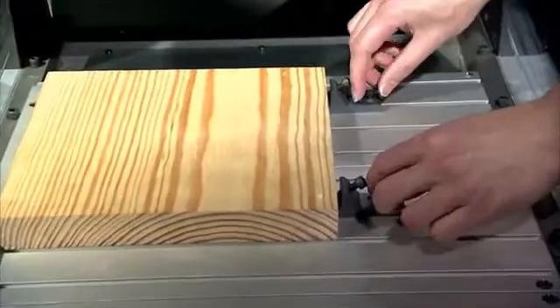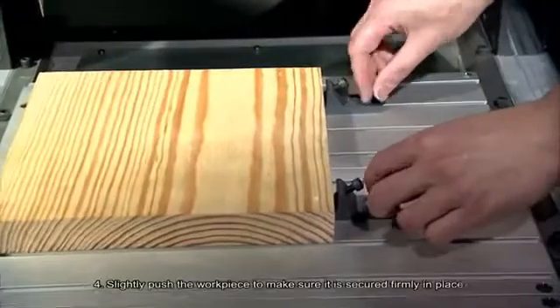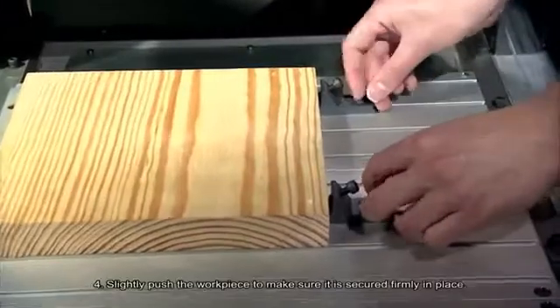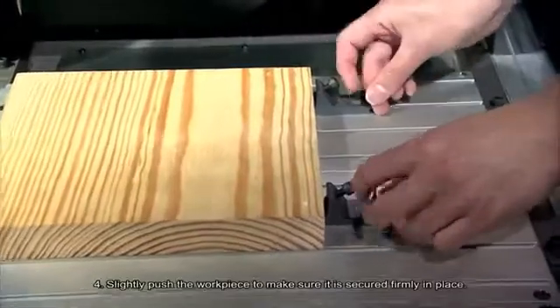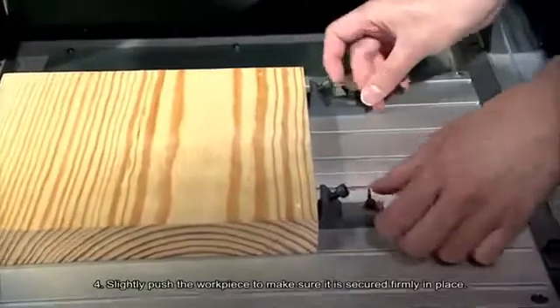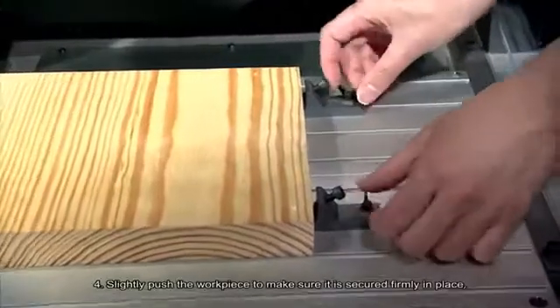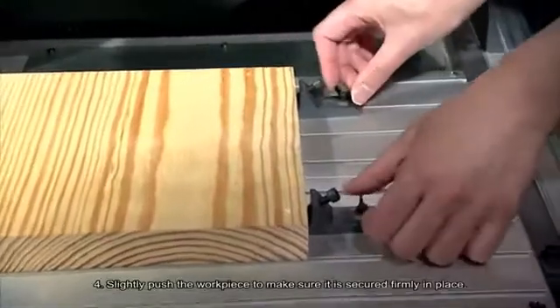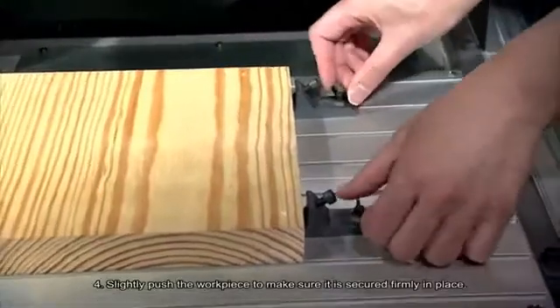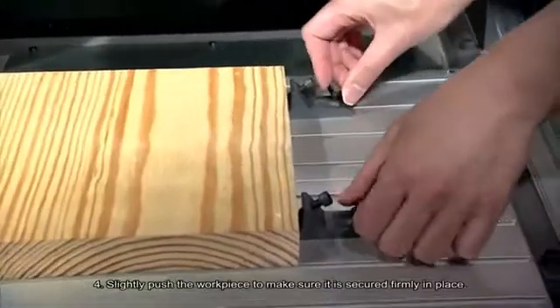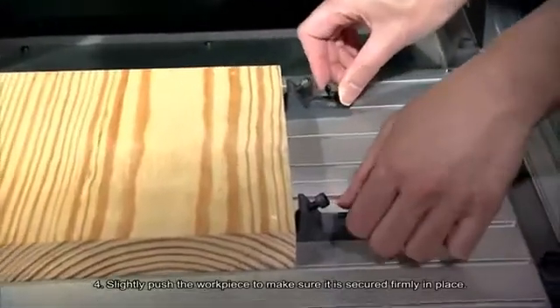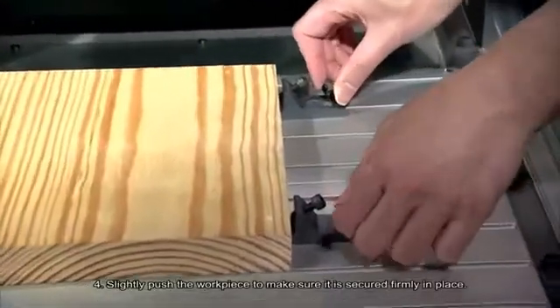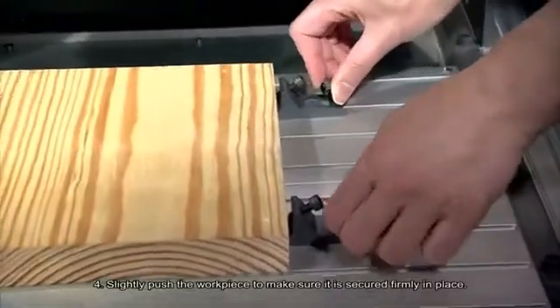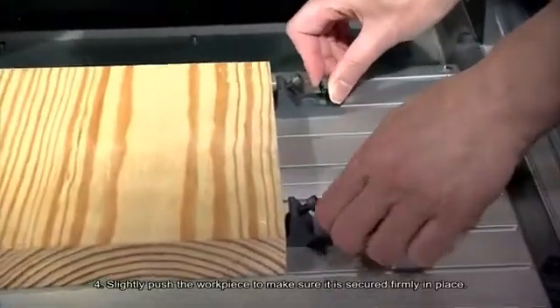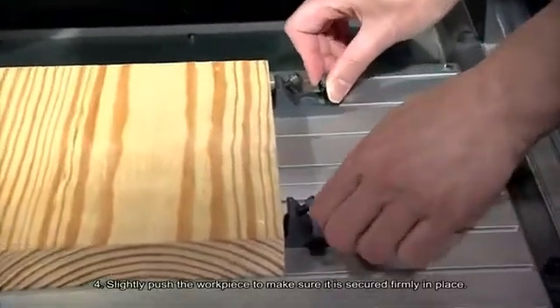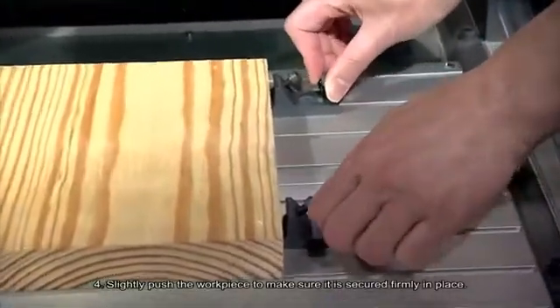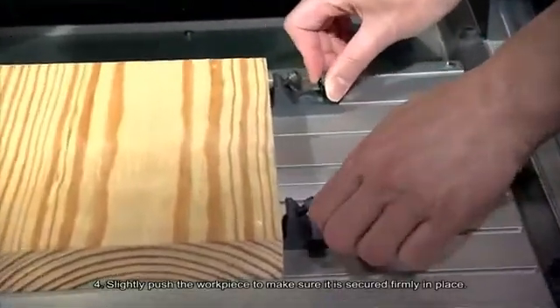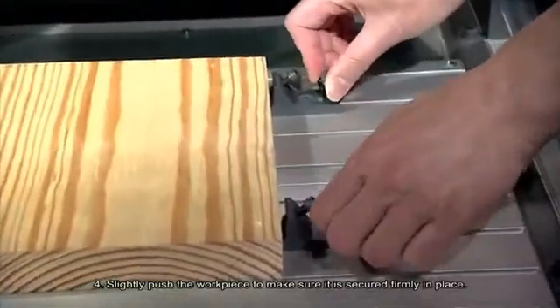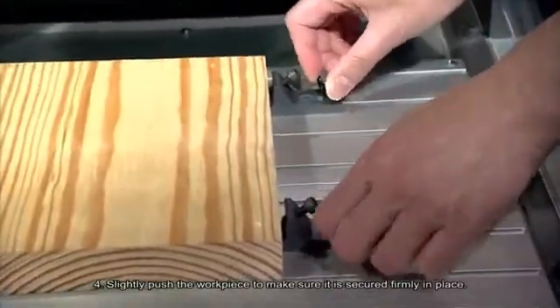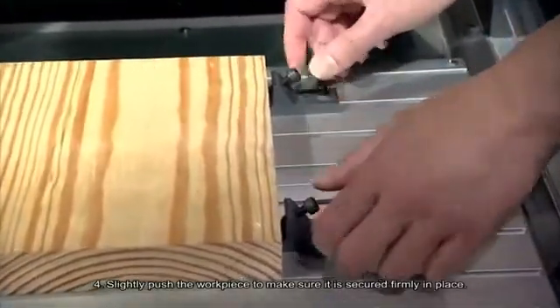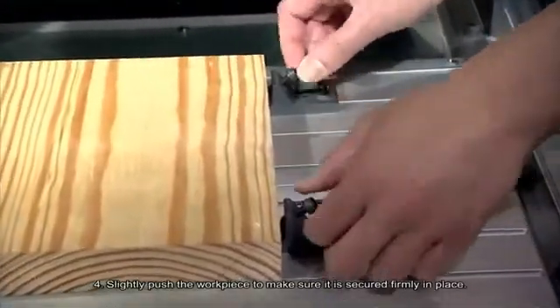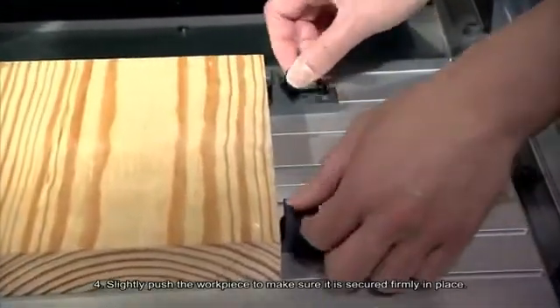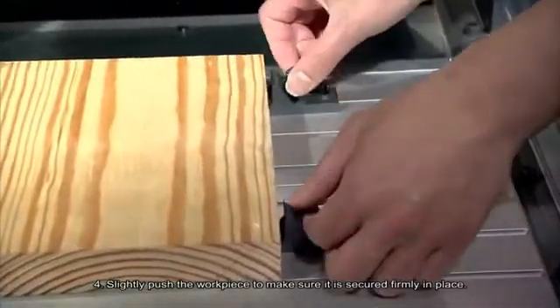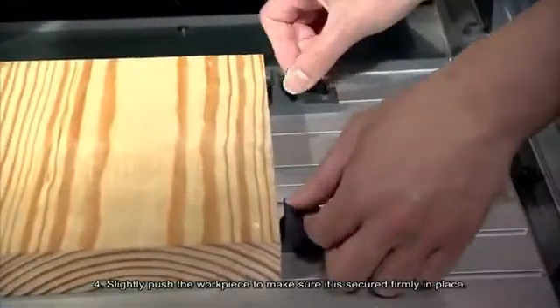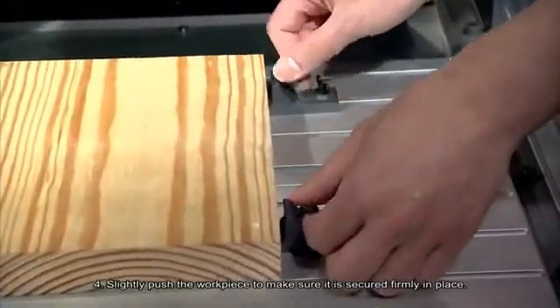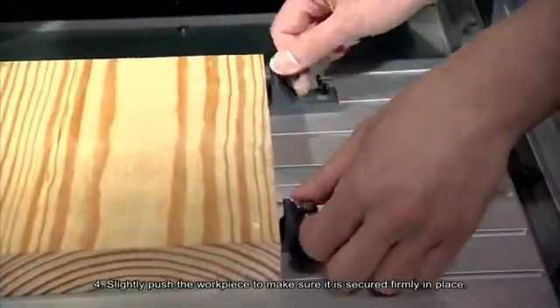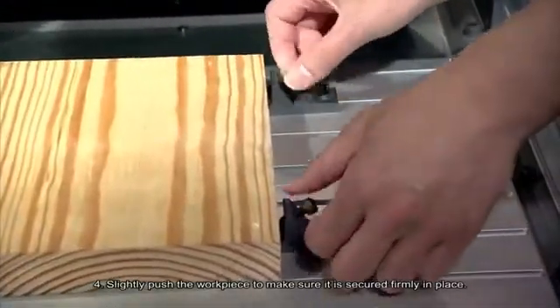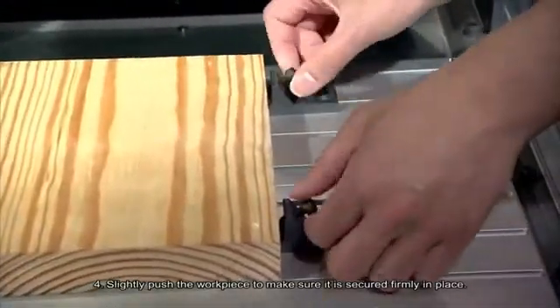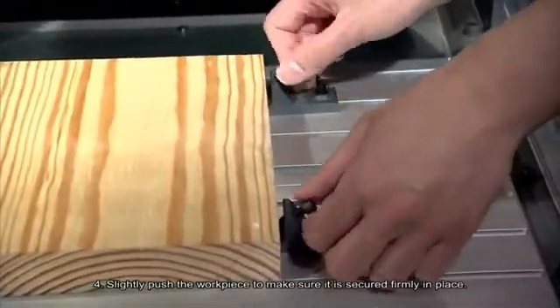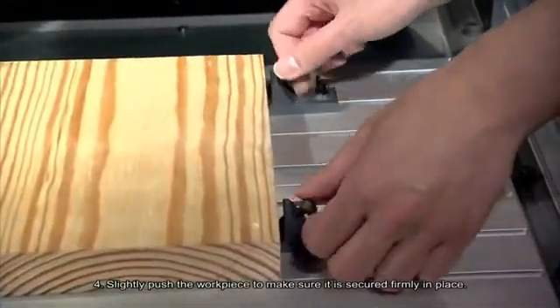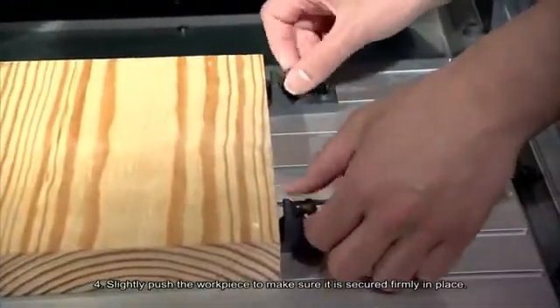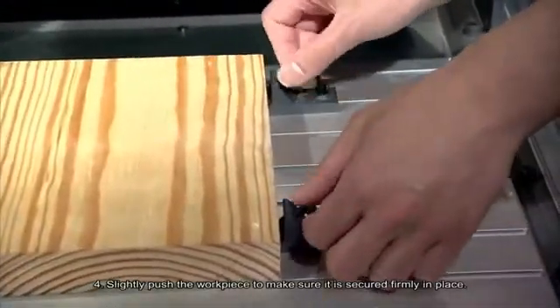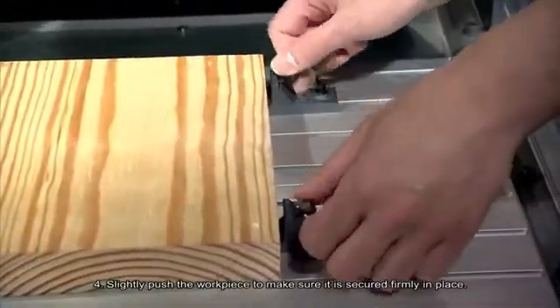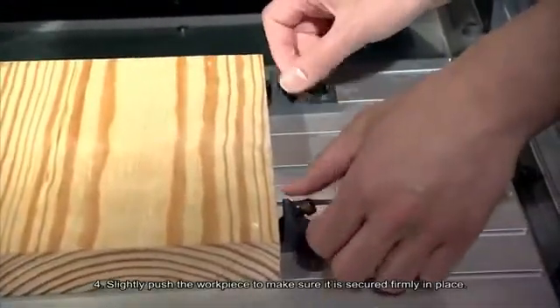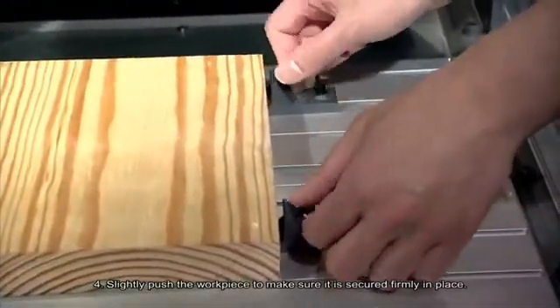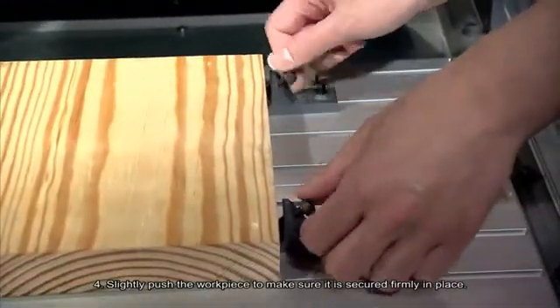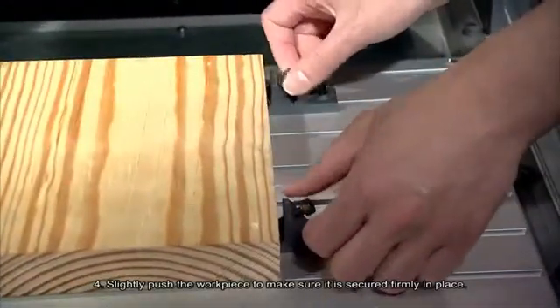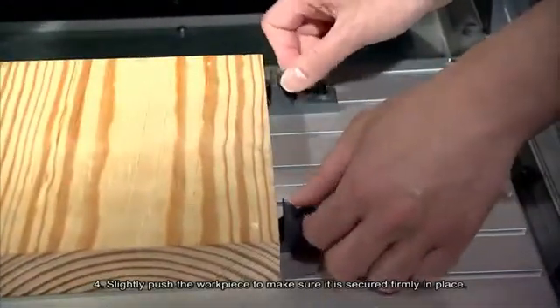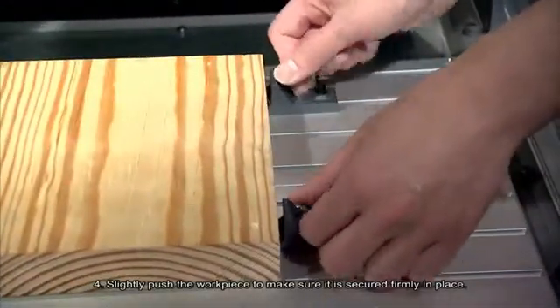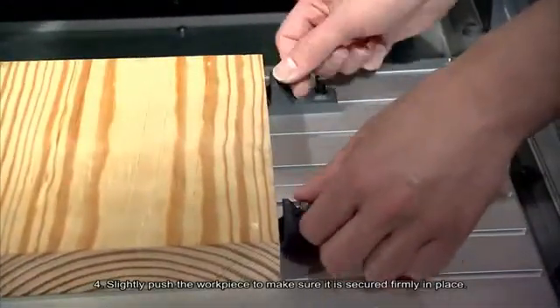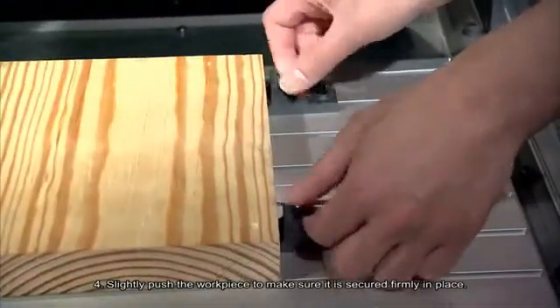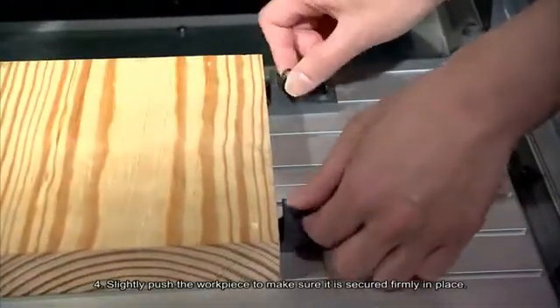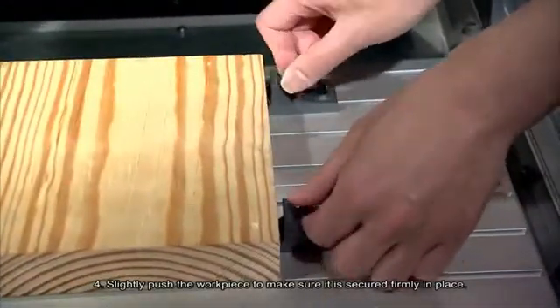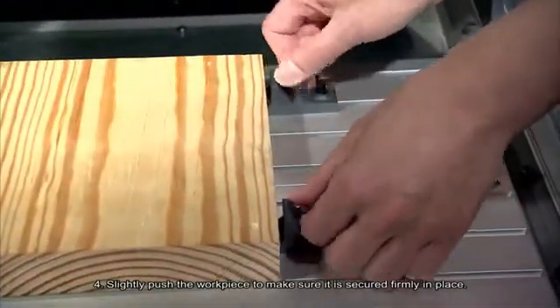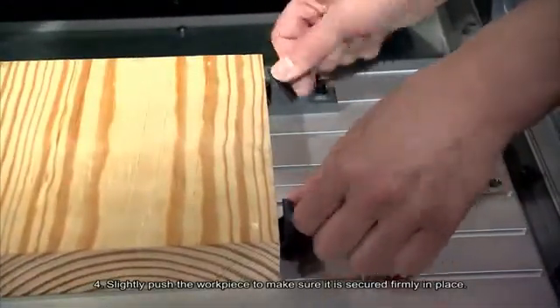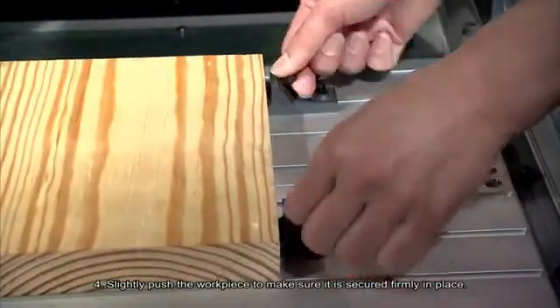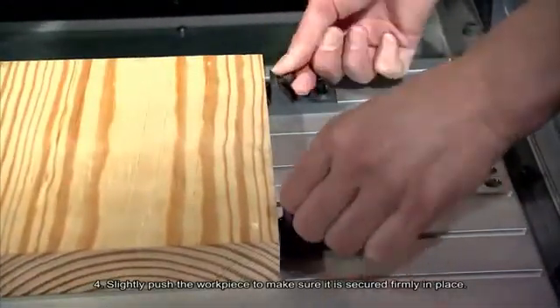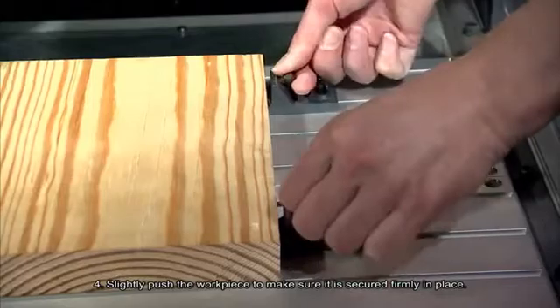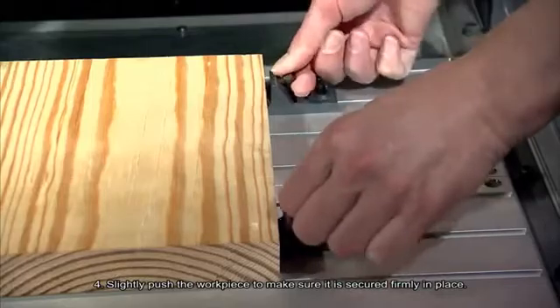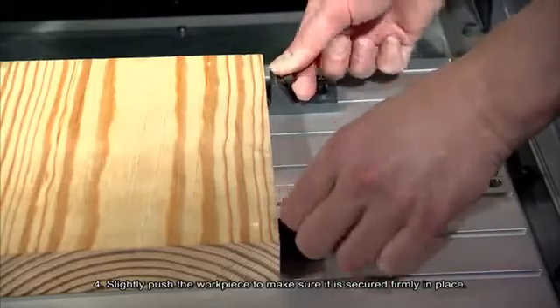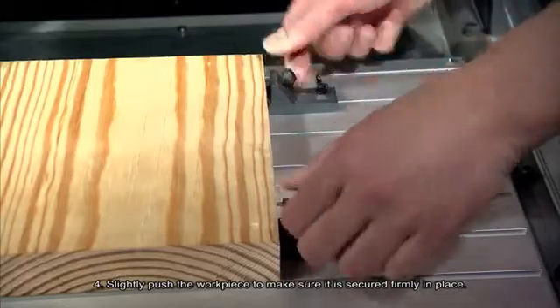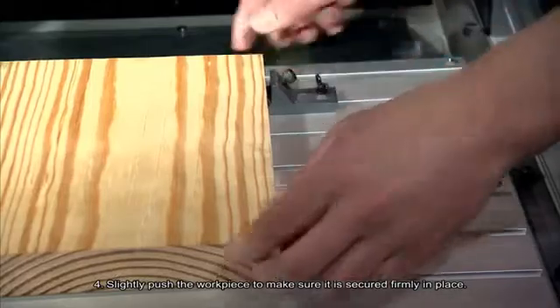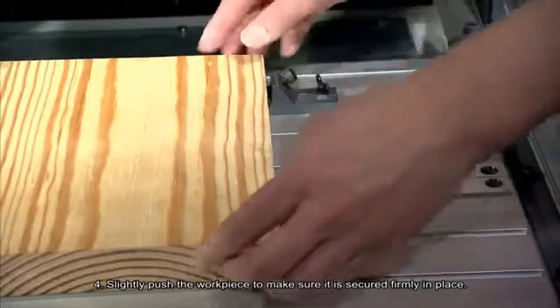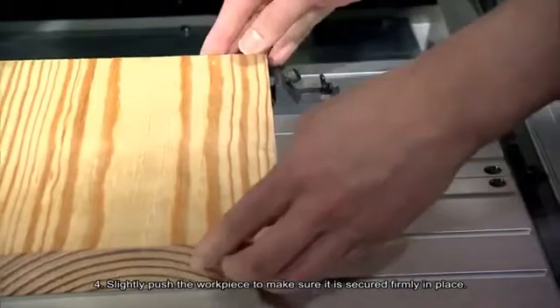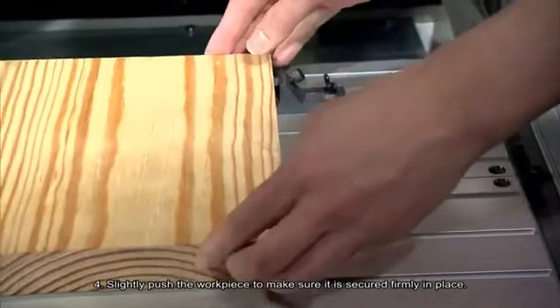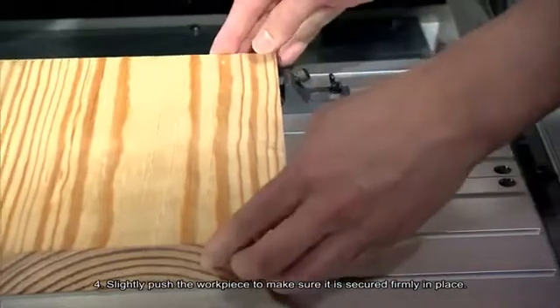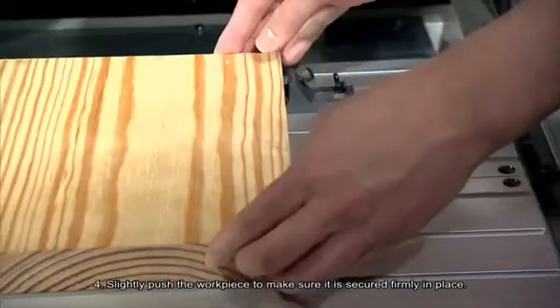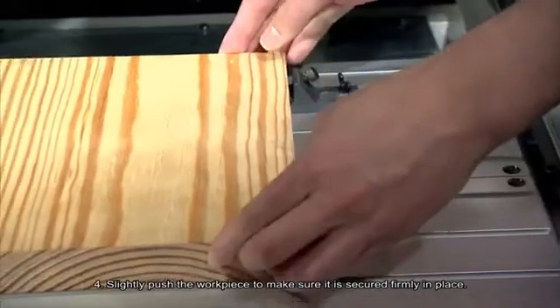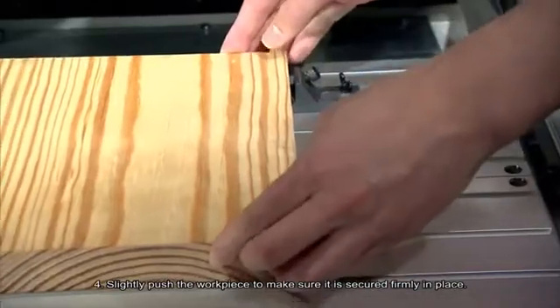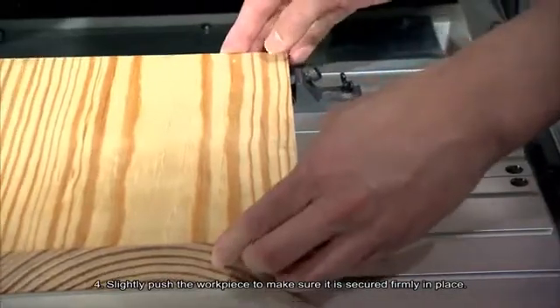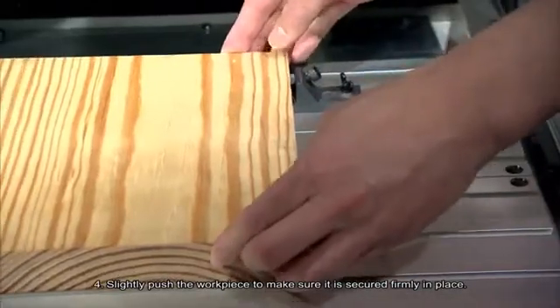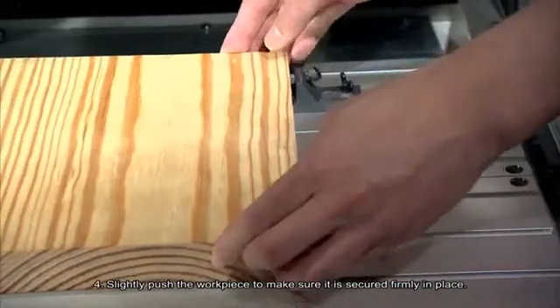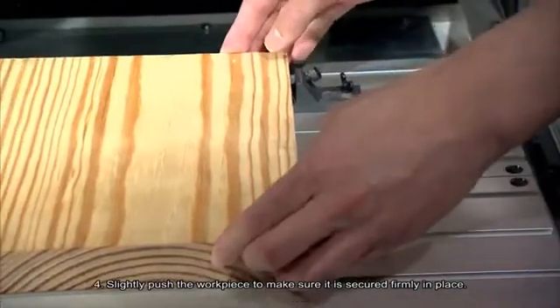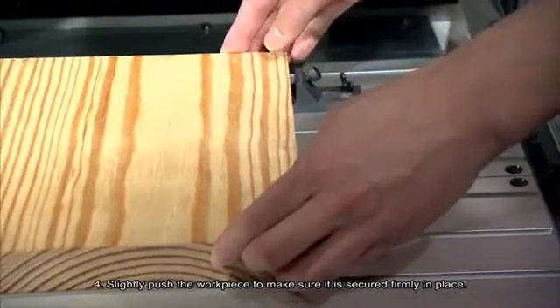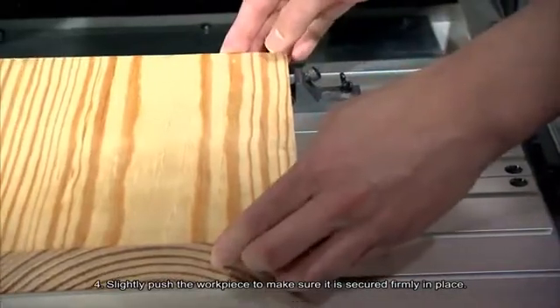Number 4: Slightly push the workpiece to make sure it is secured firmly in place.